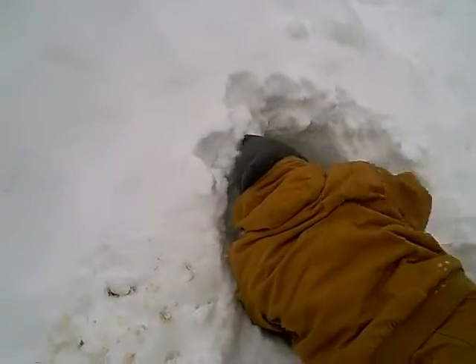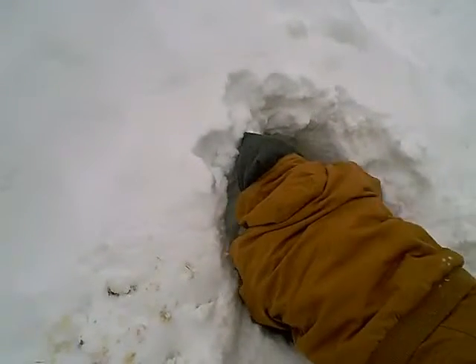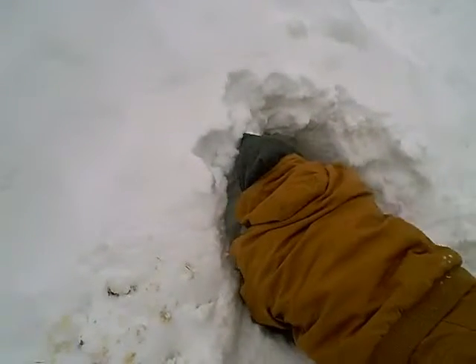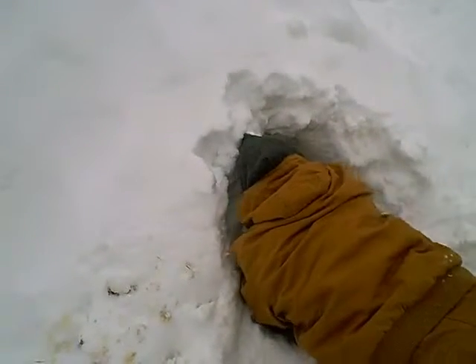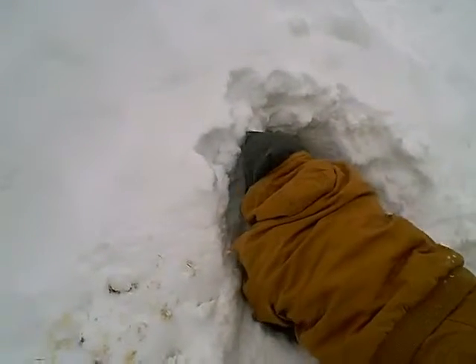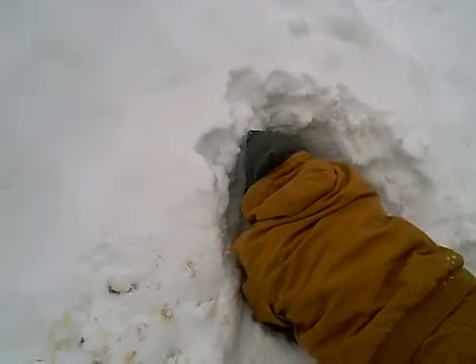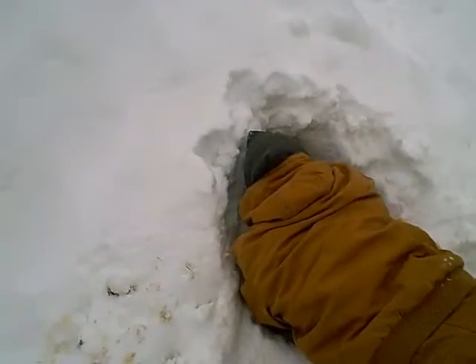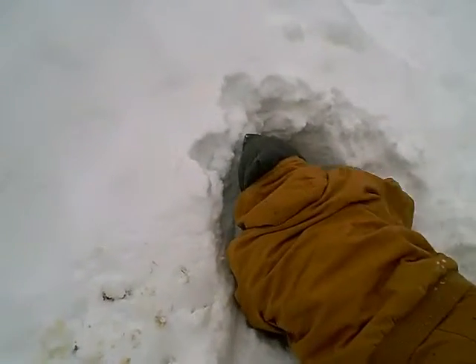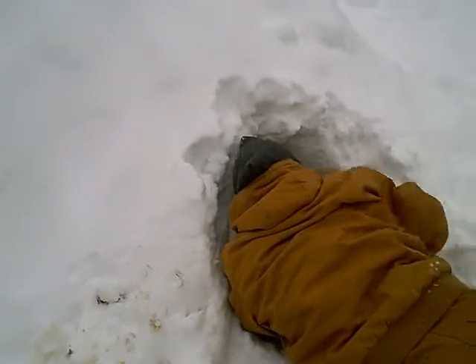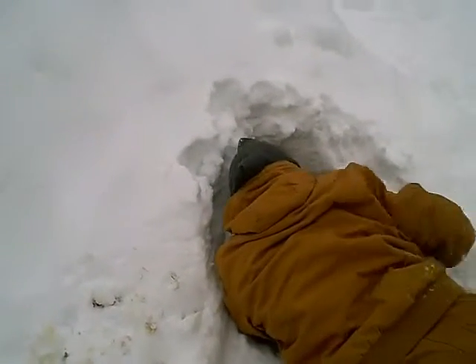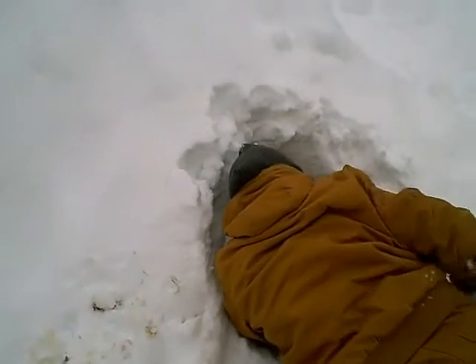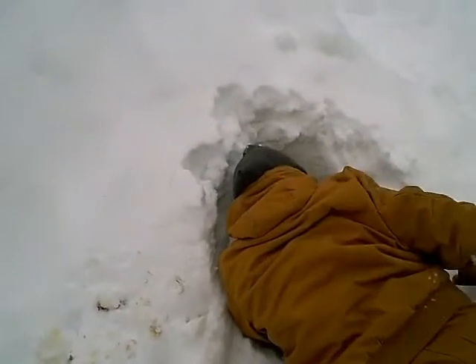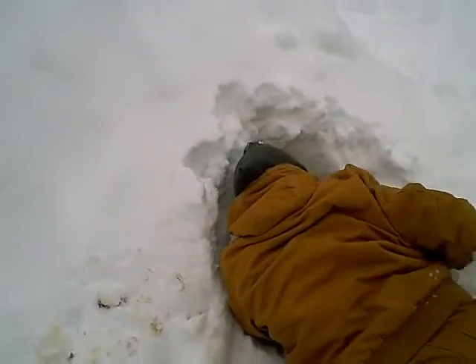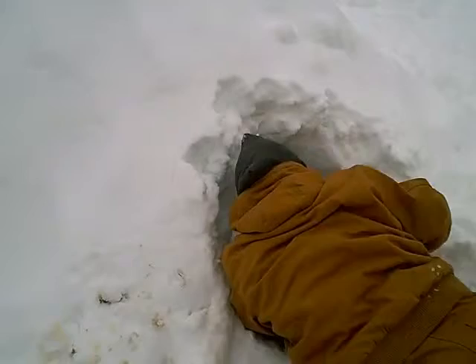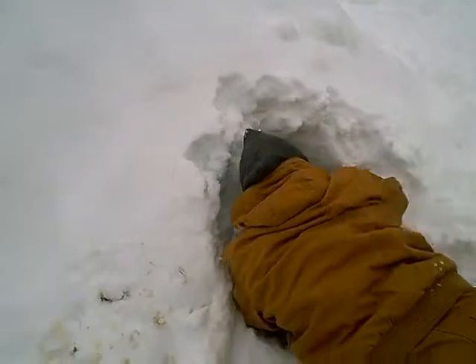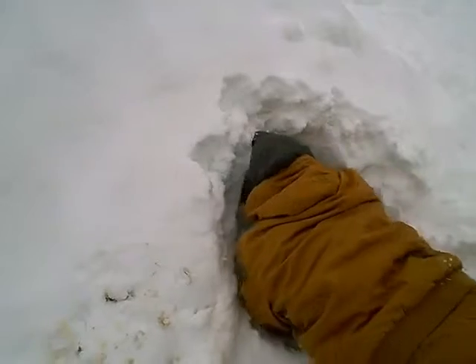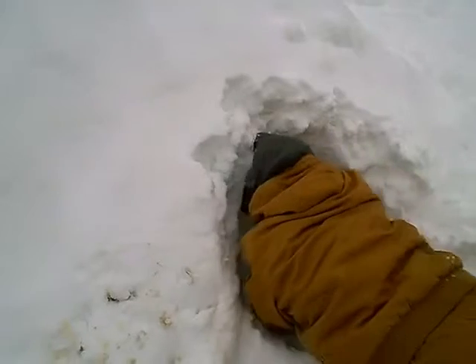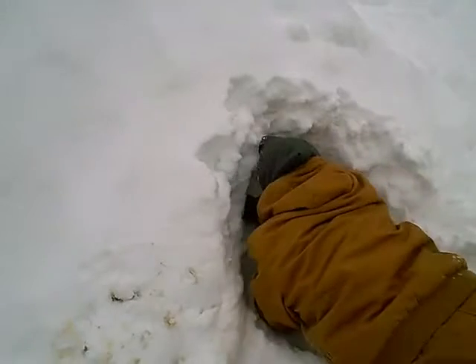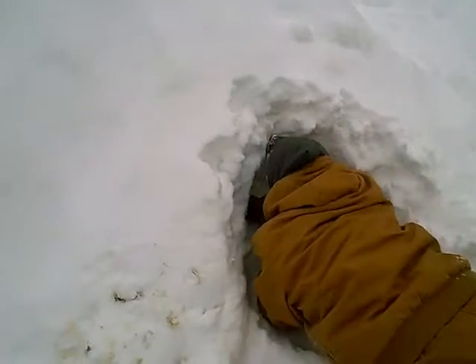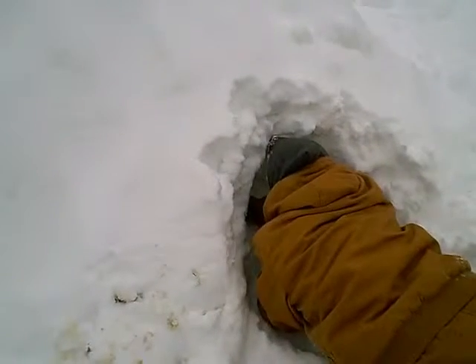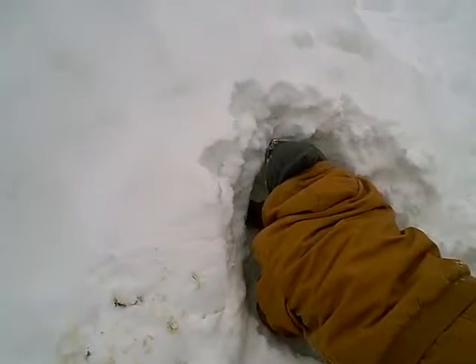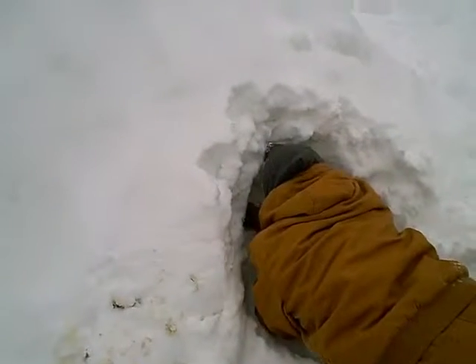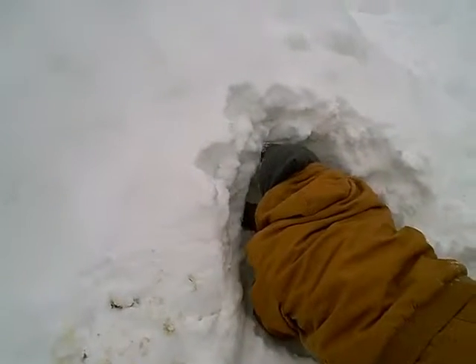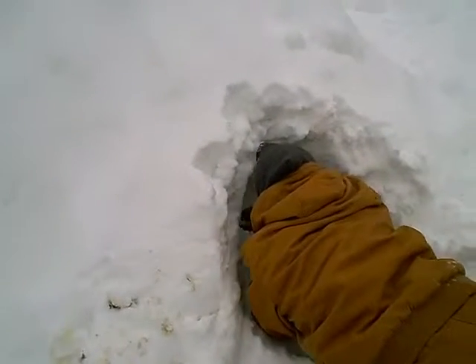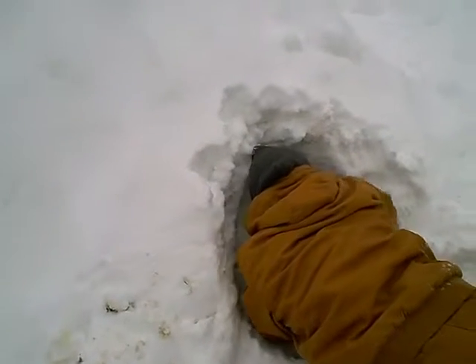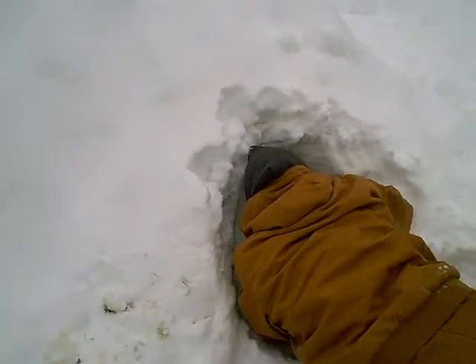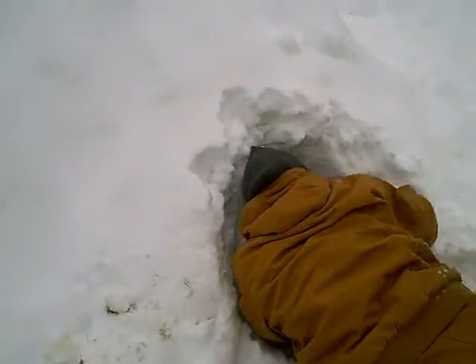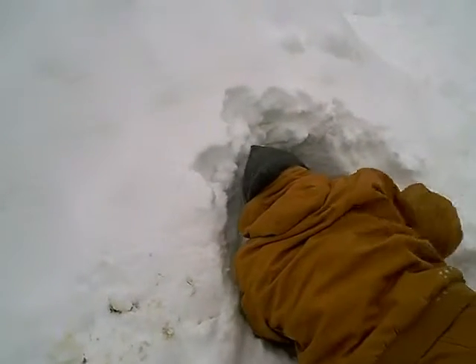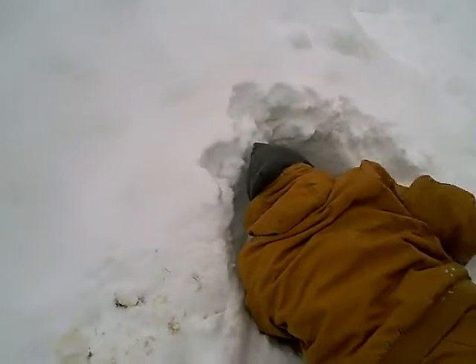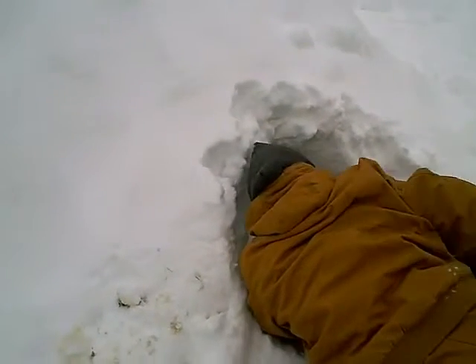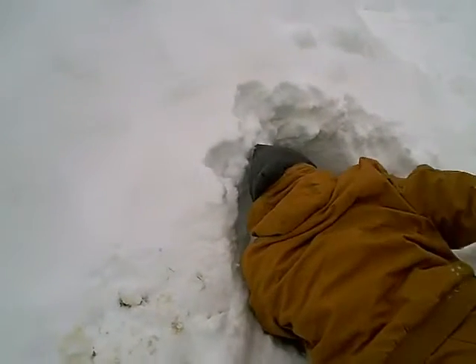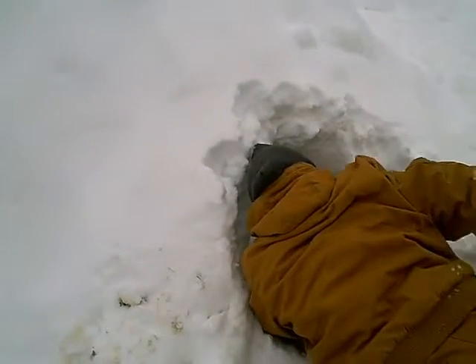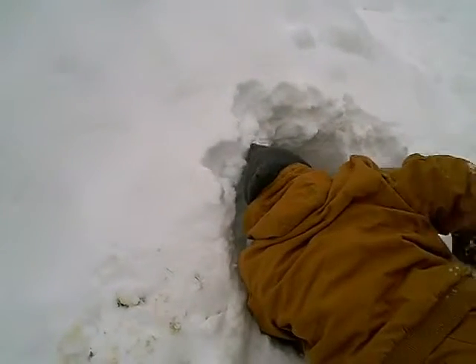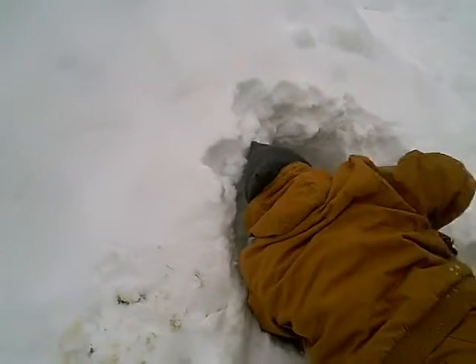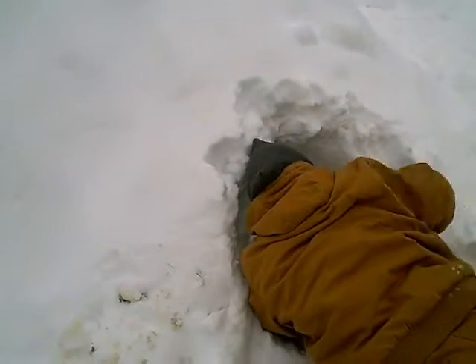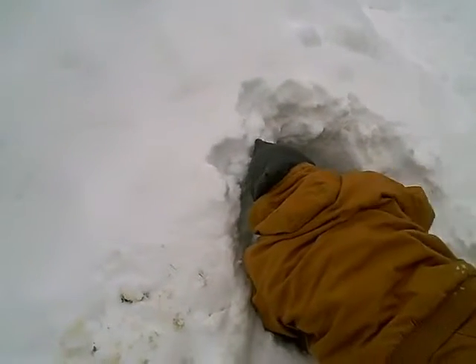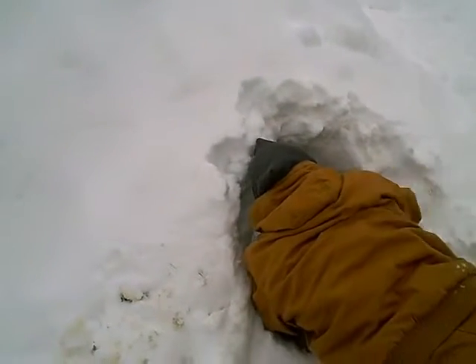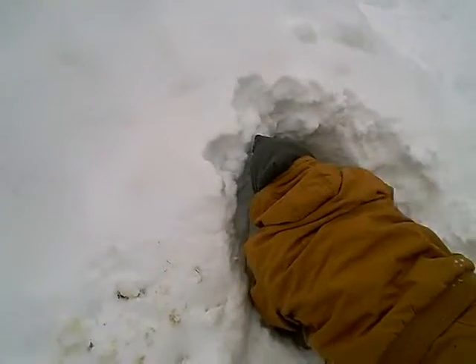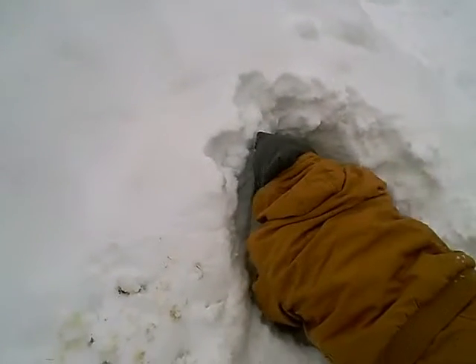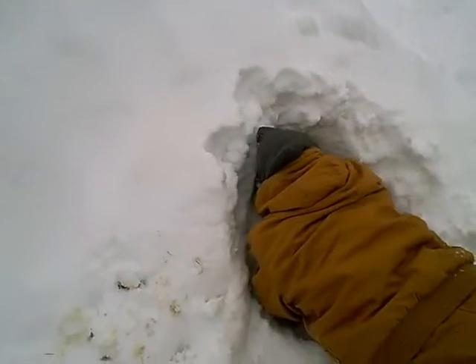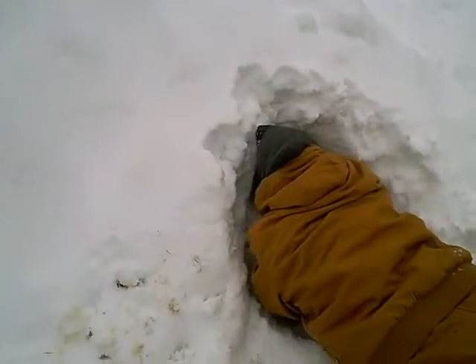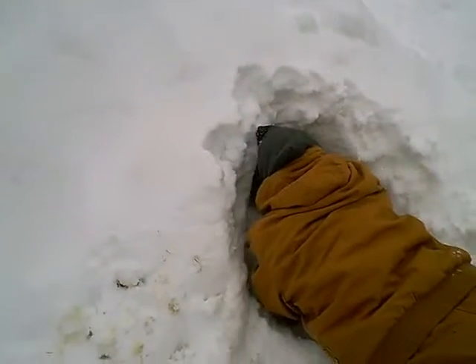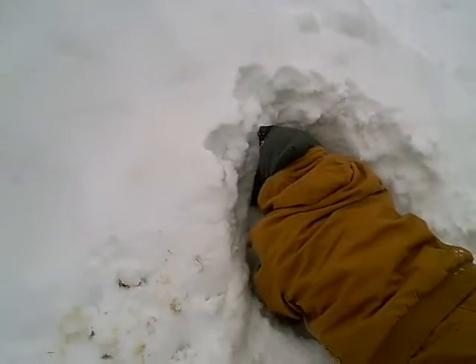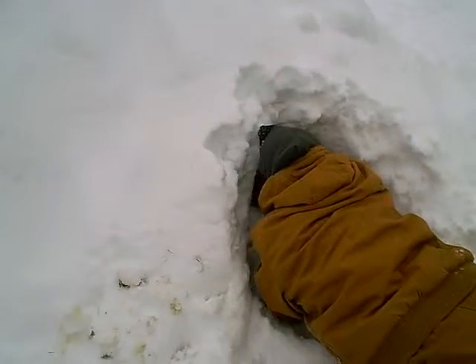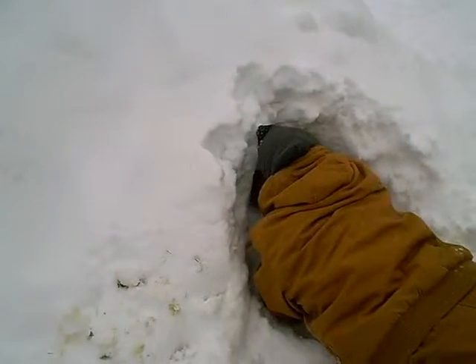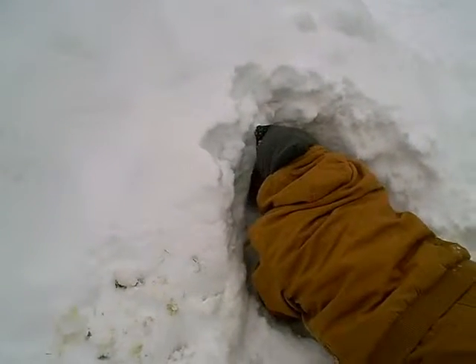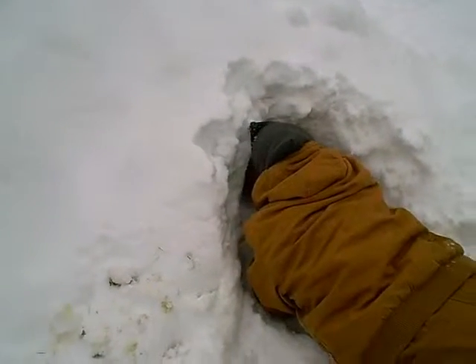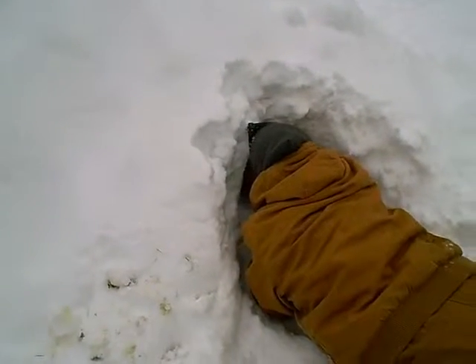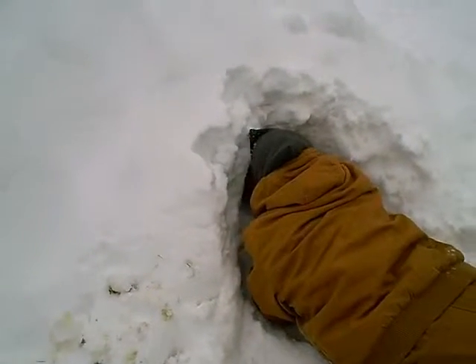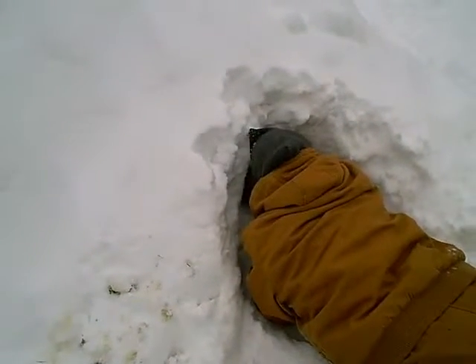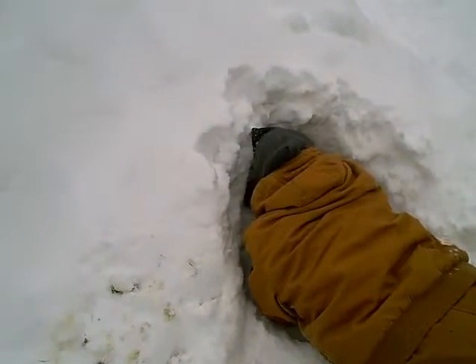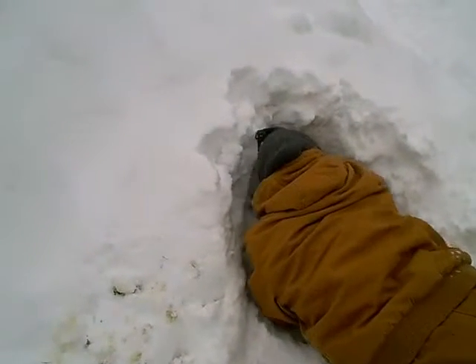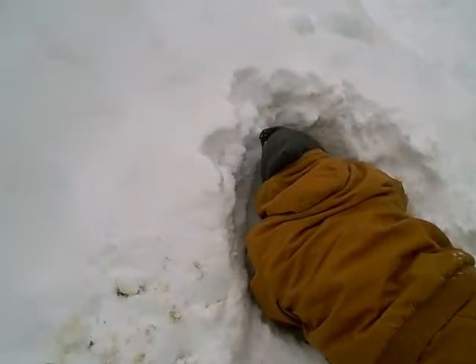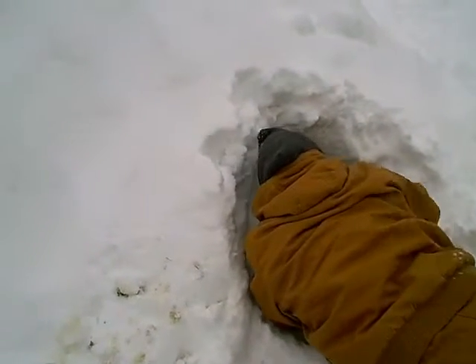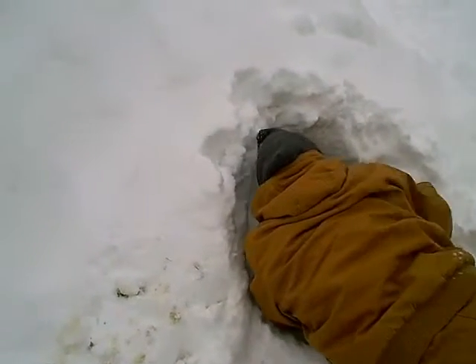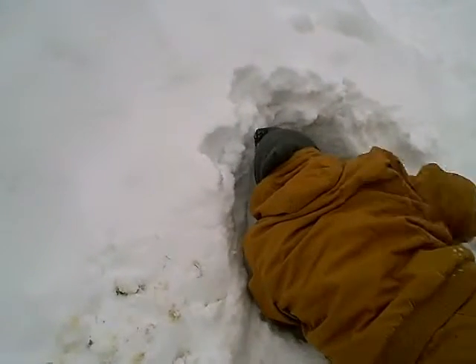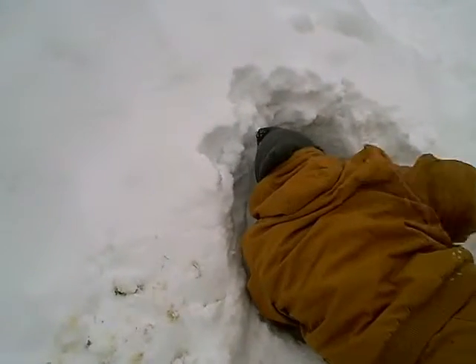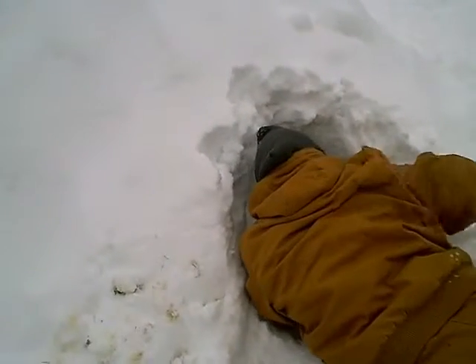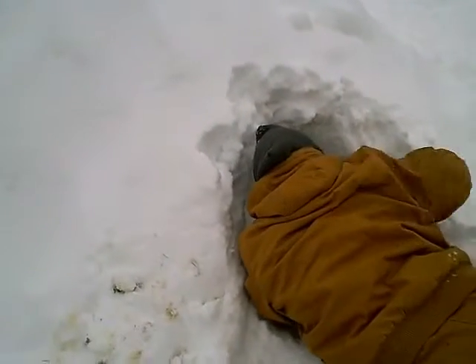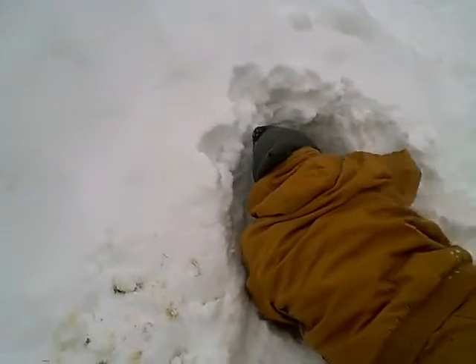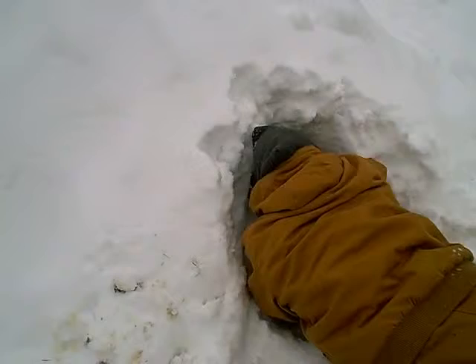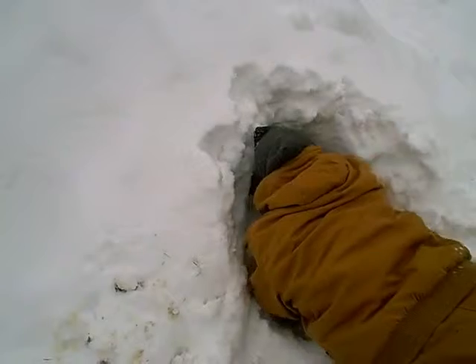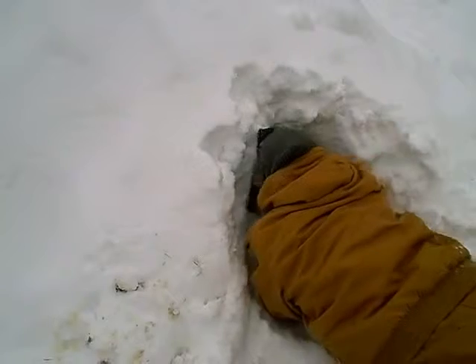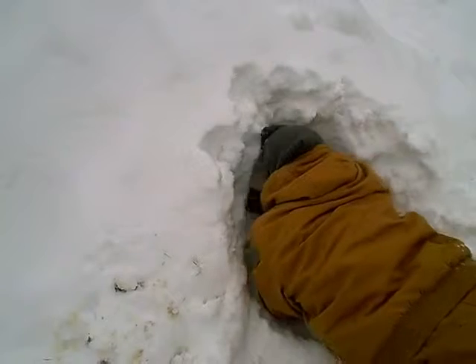The nice thing about this is that if you dig too far and make a small hole, you can patch it up with more snow. If you make a huge hole though, you might collapse it.